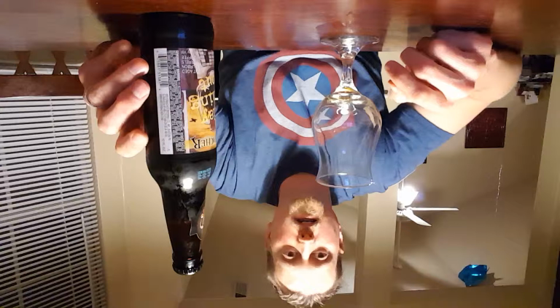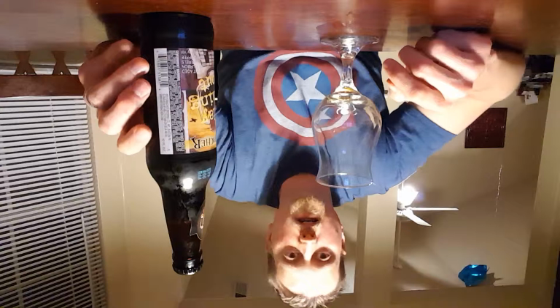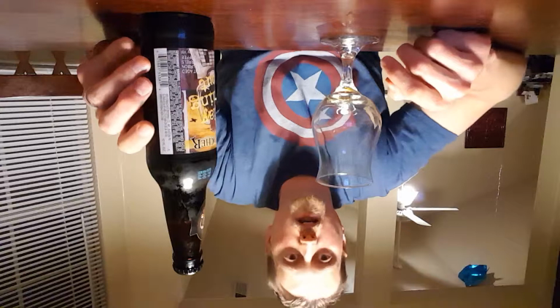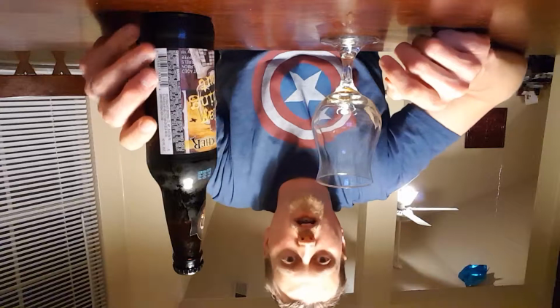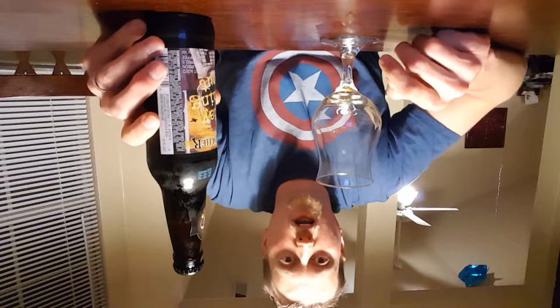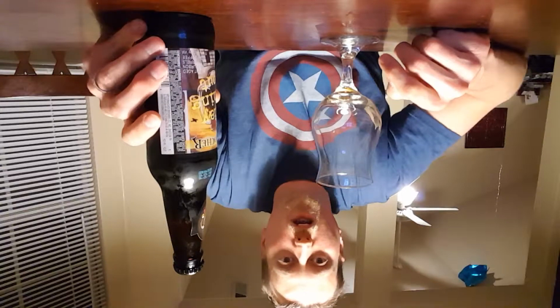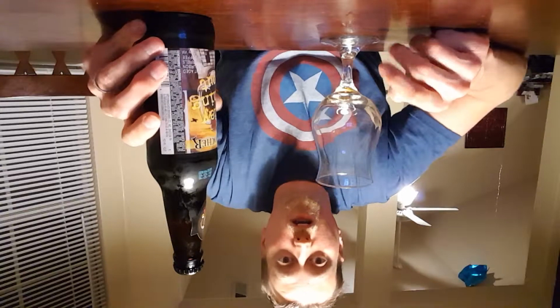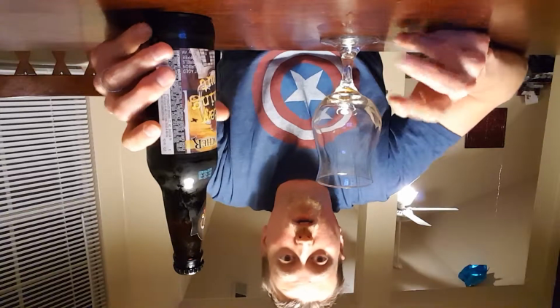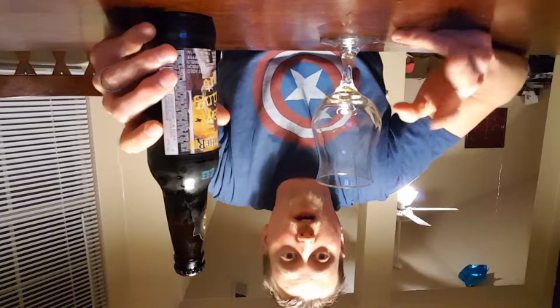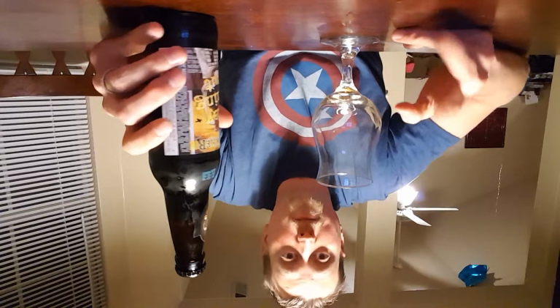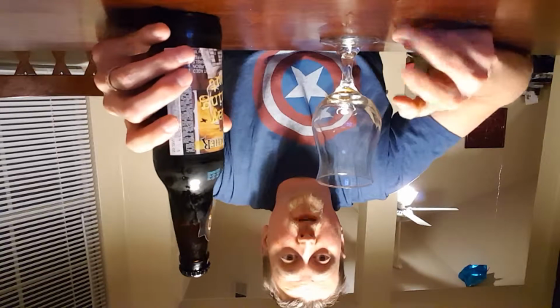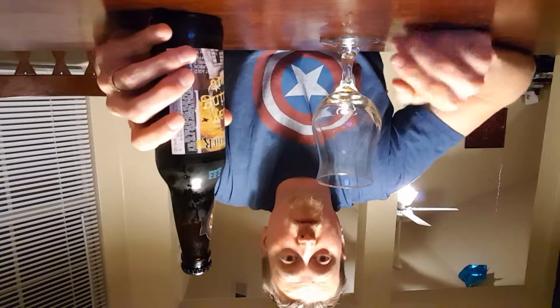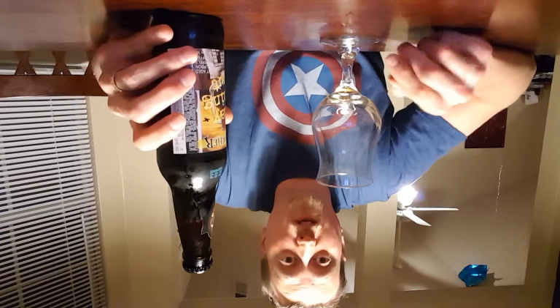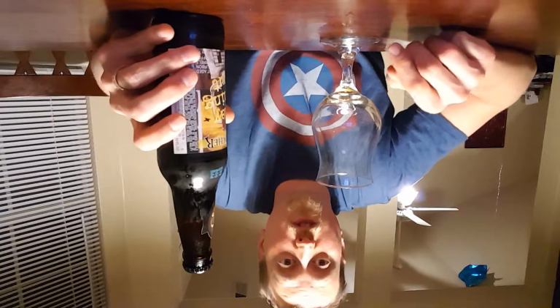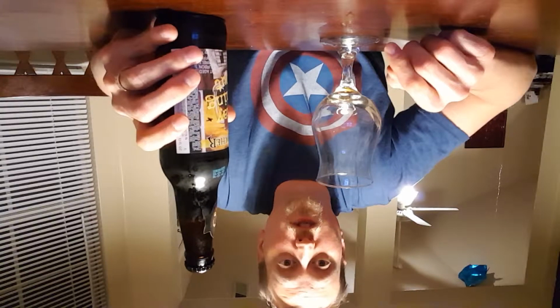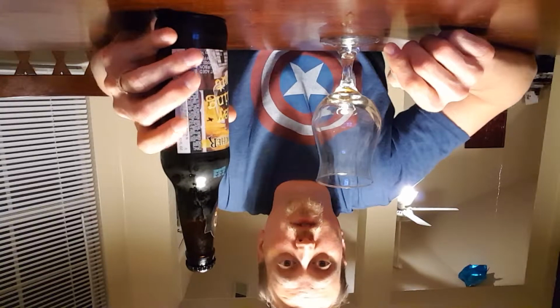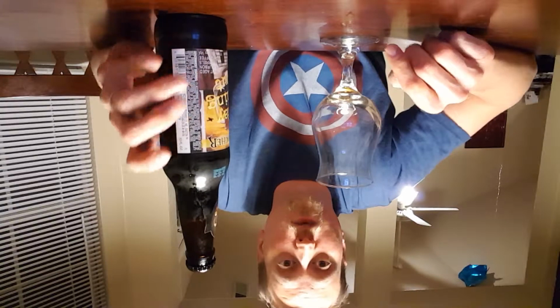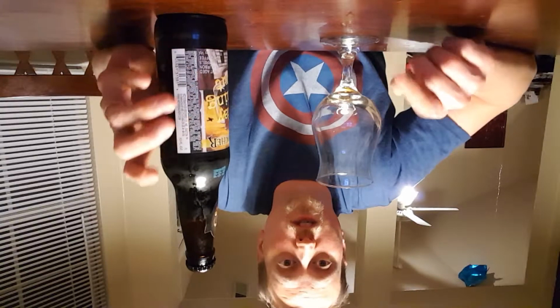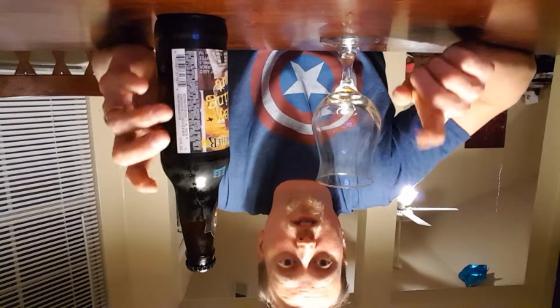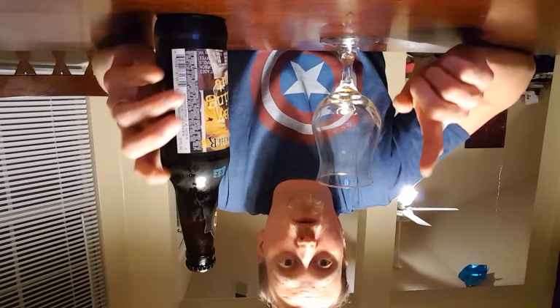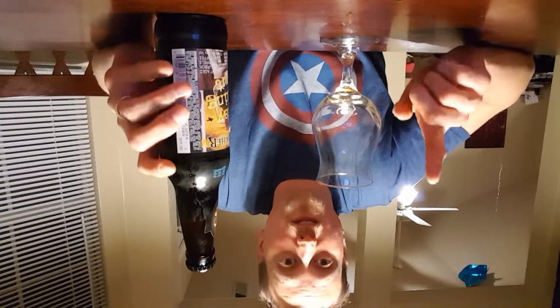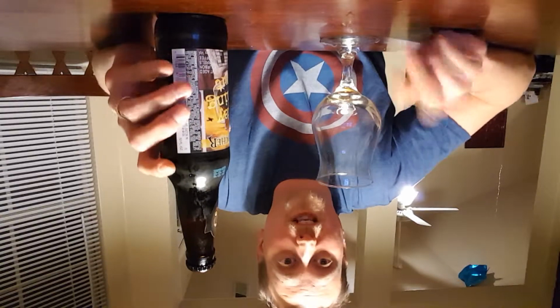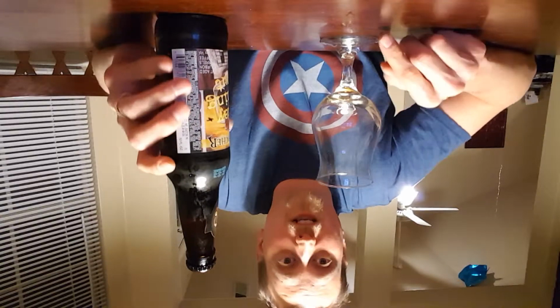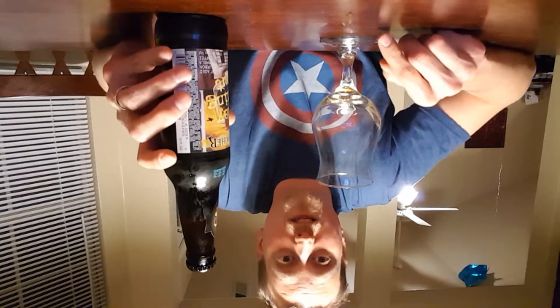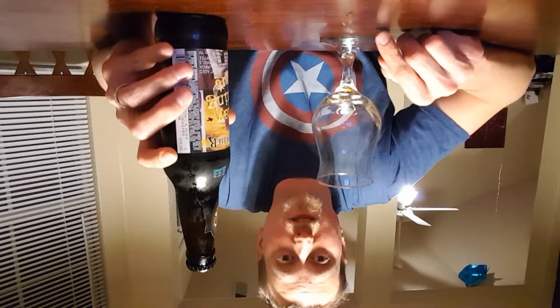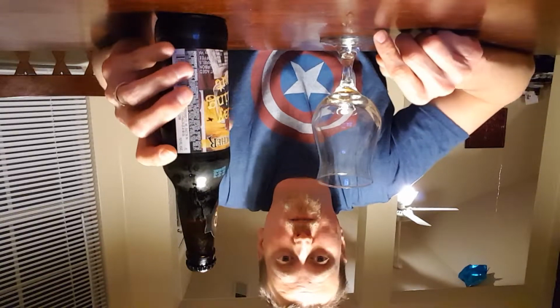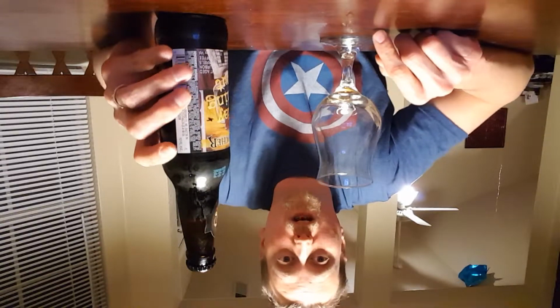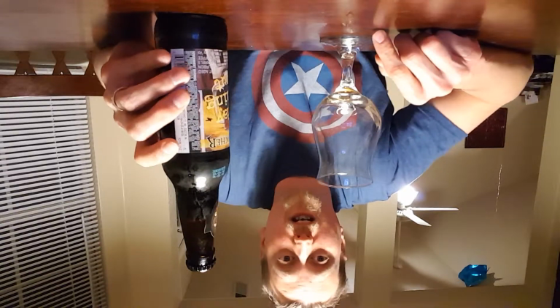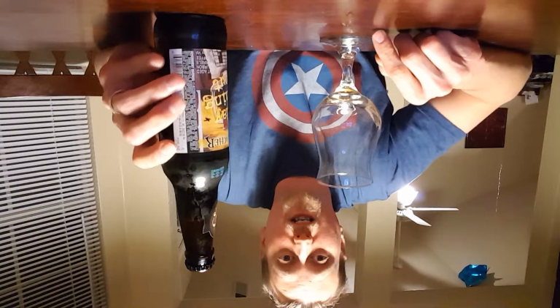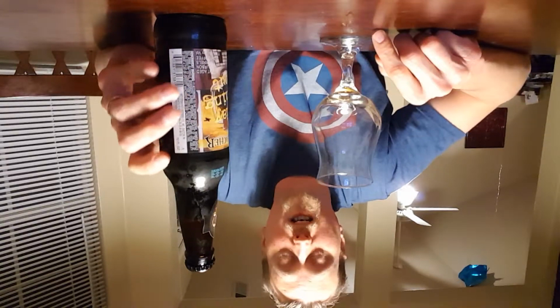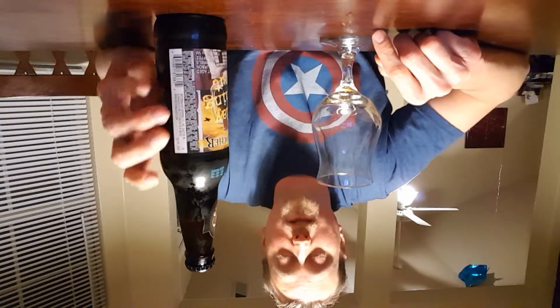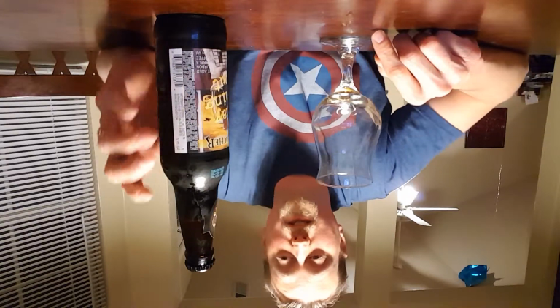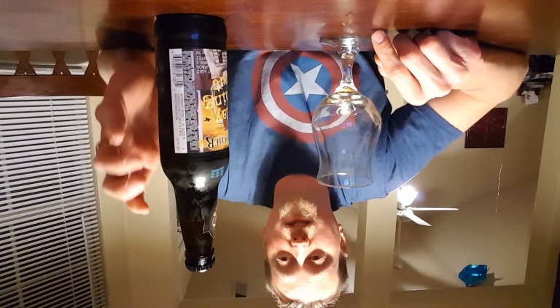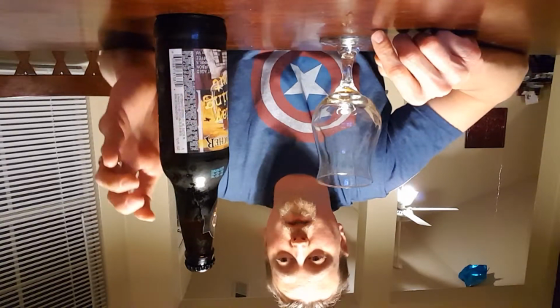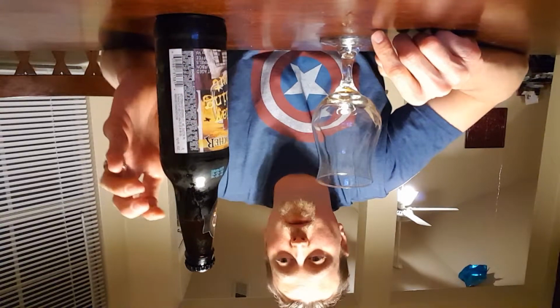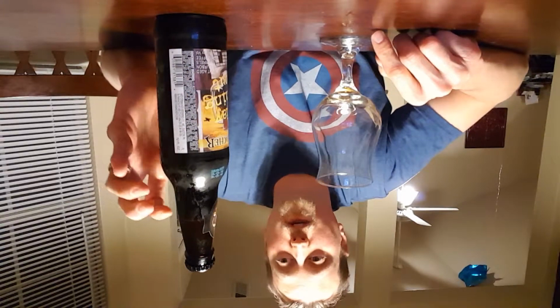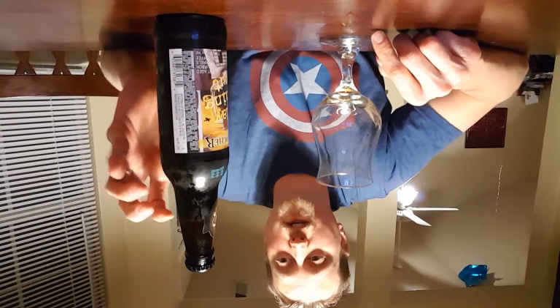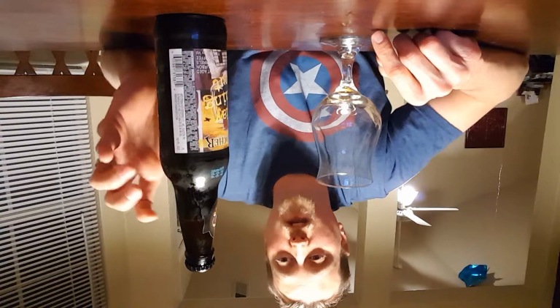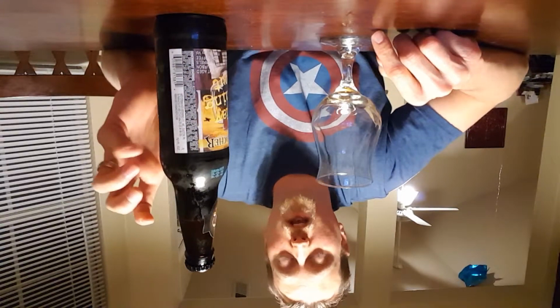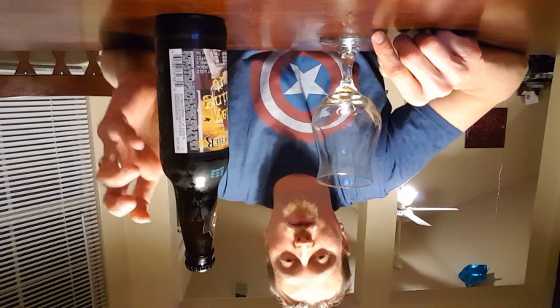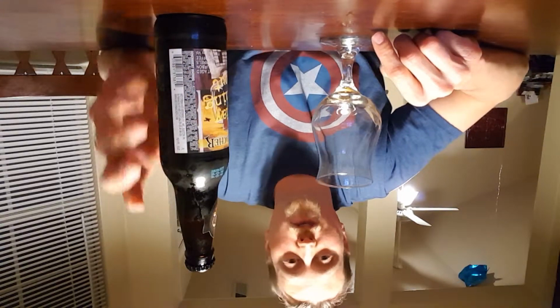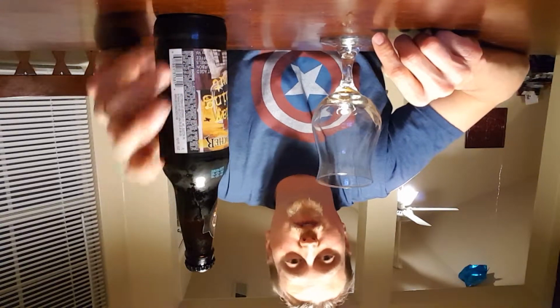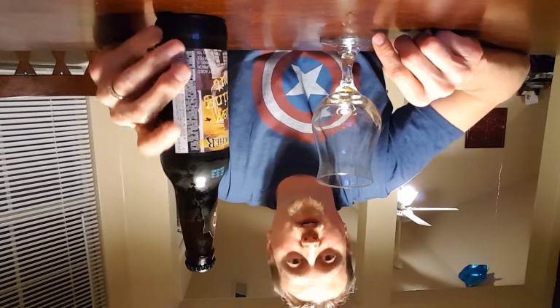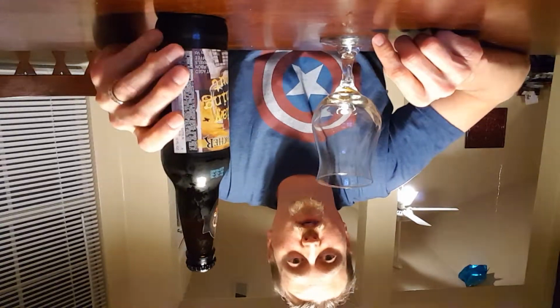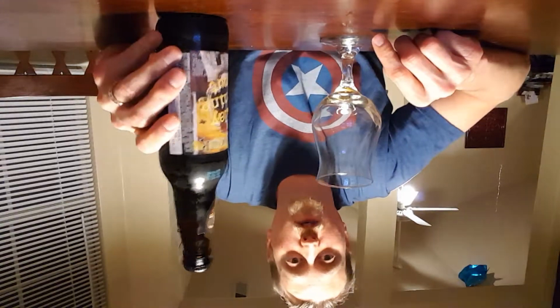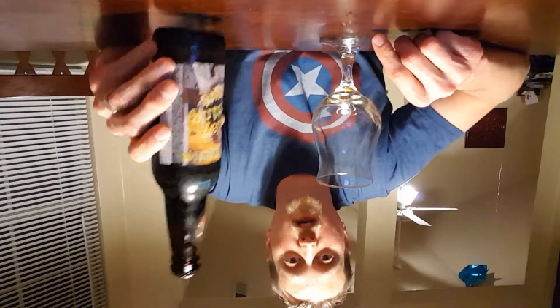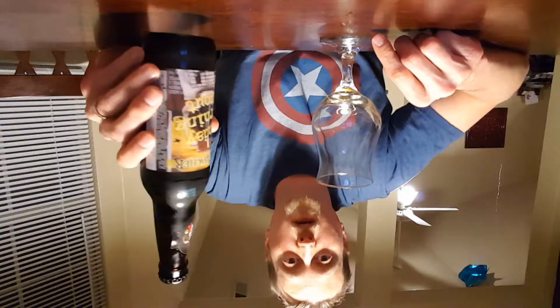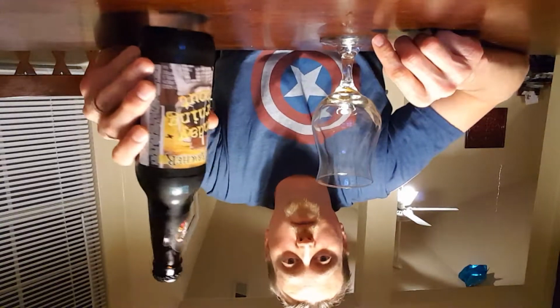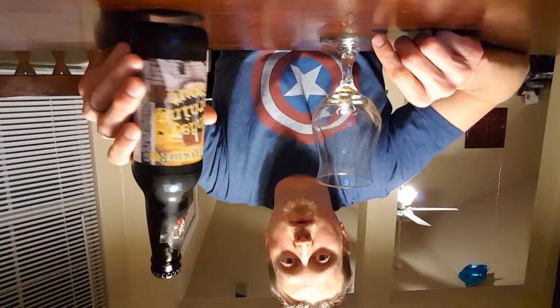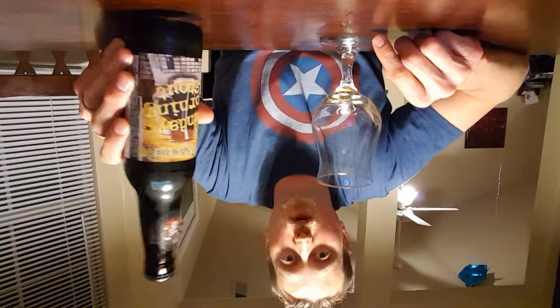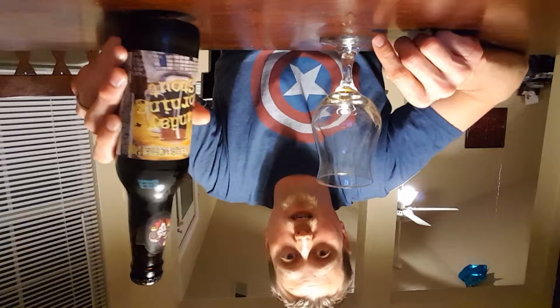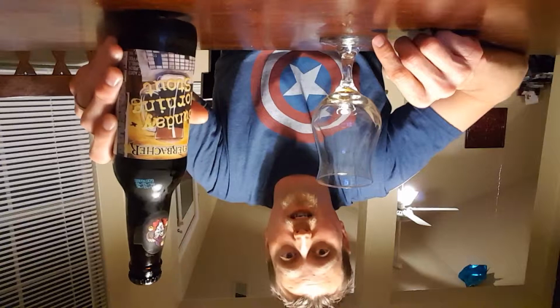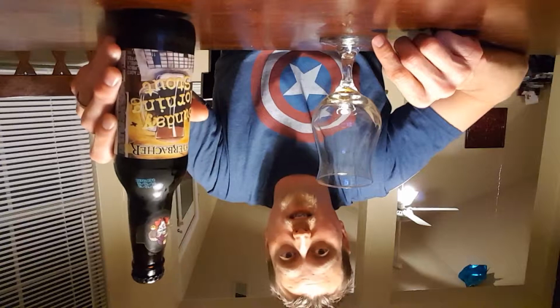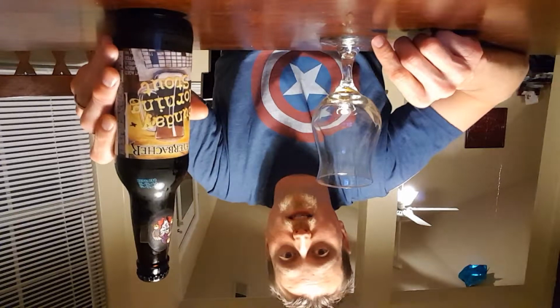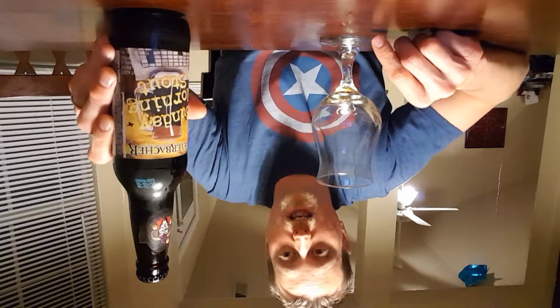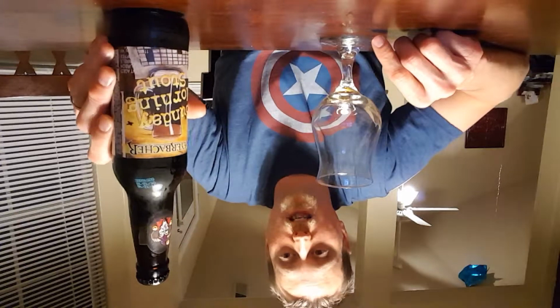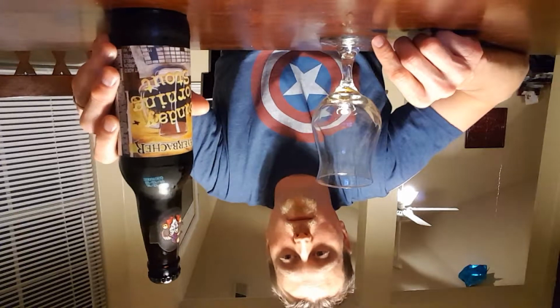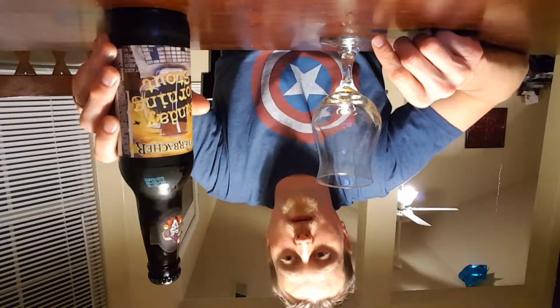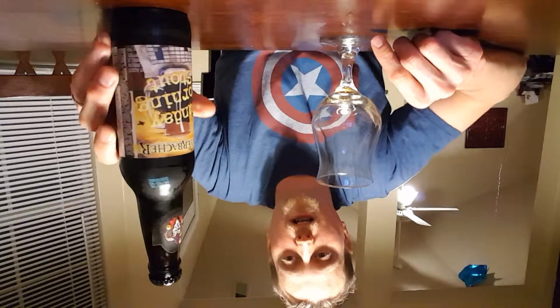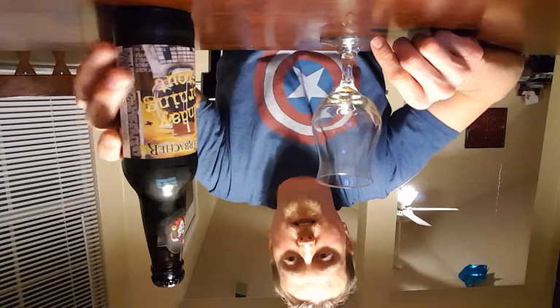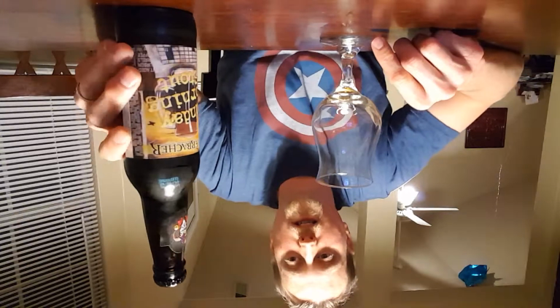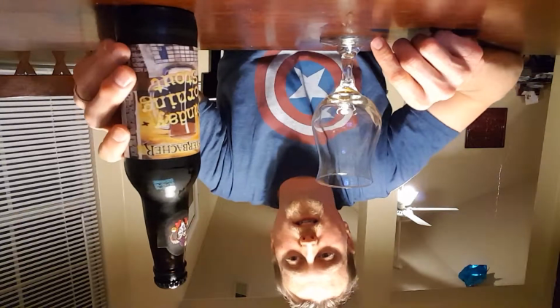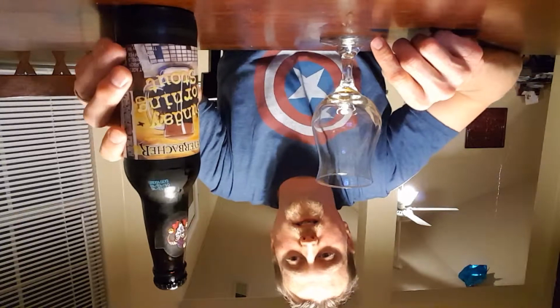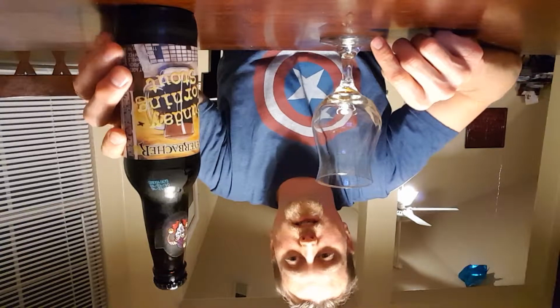Craft Beer Revolution, what is going down? This is Brian coming to you with another review. Pretty excited about this.